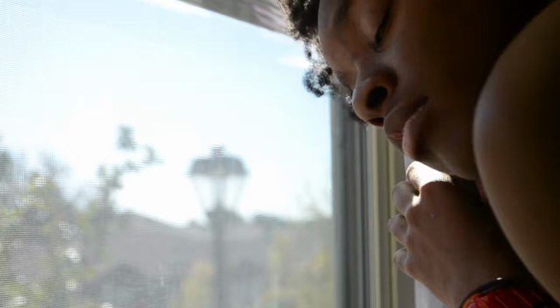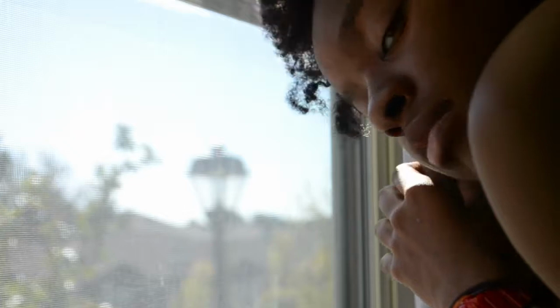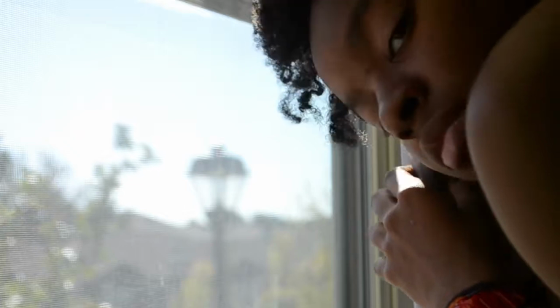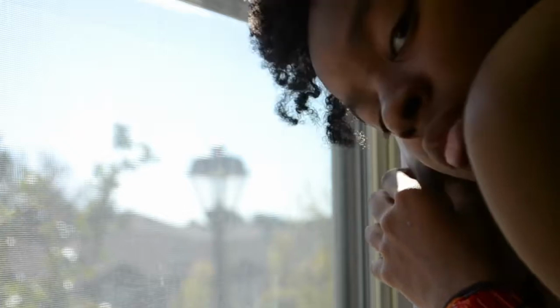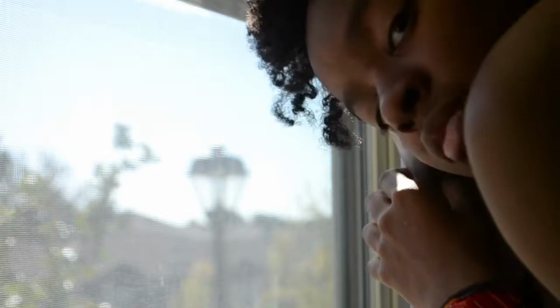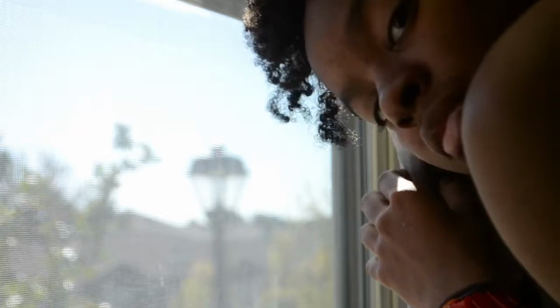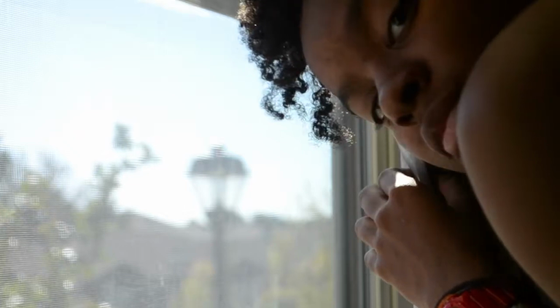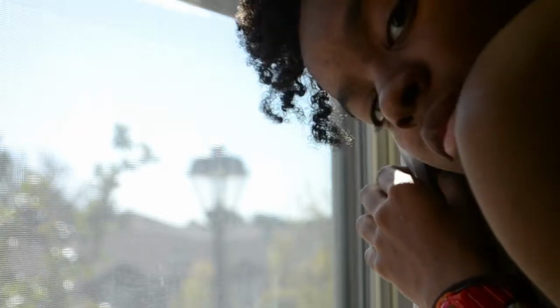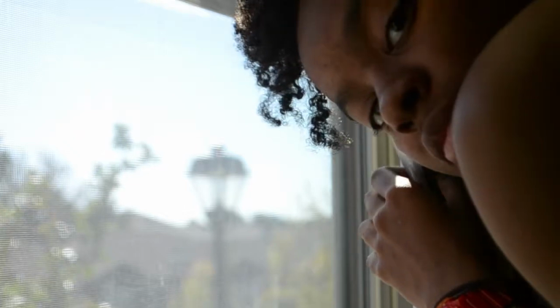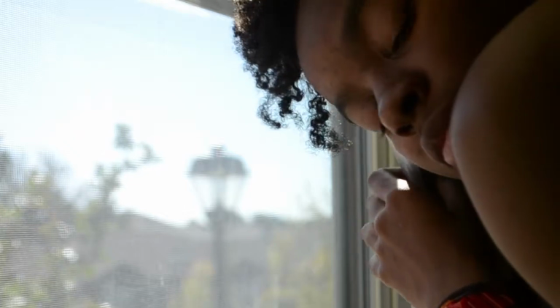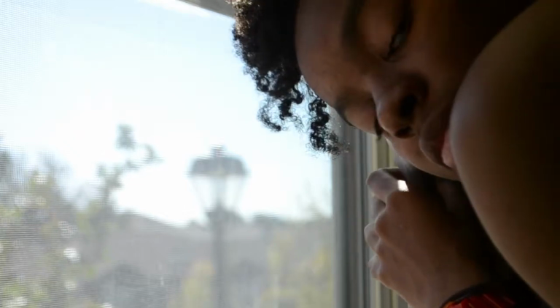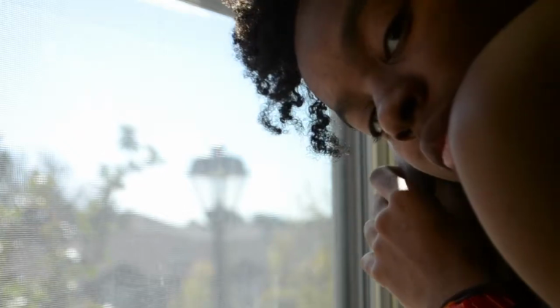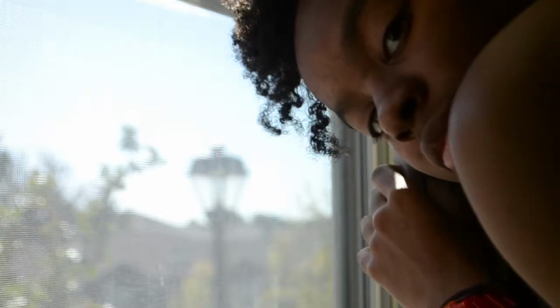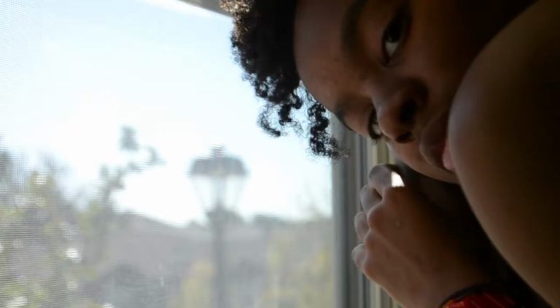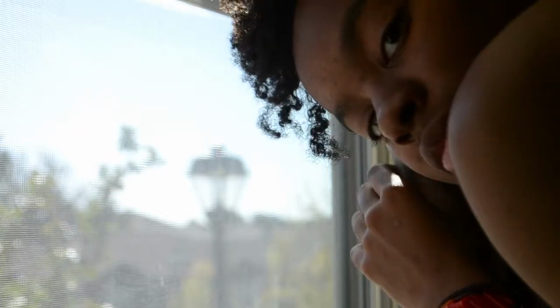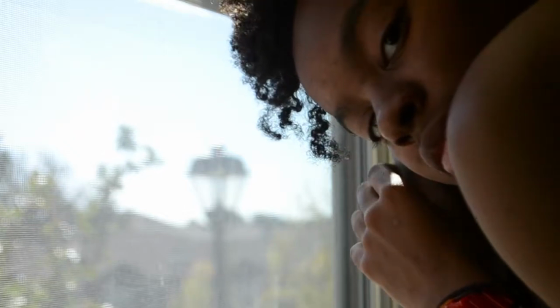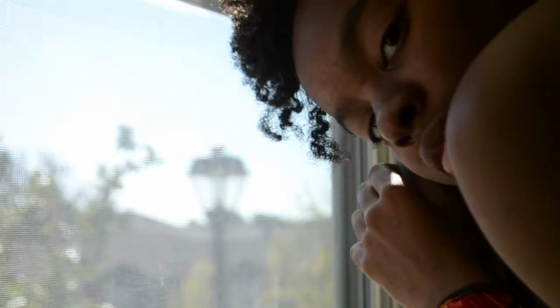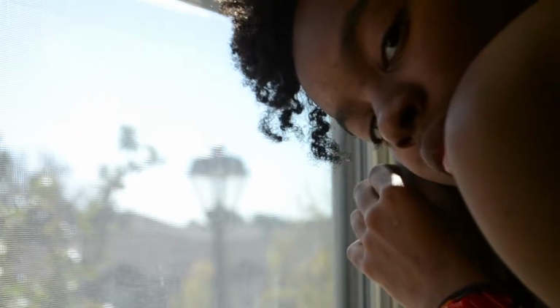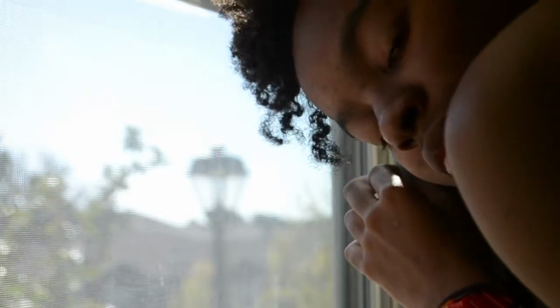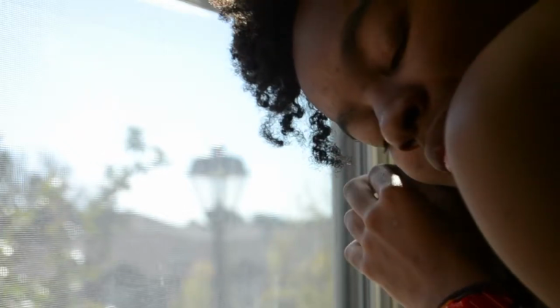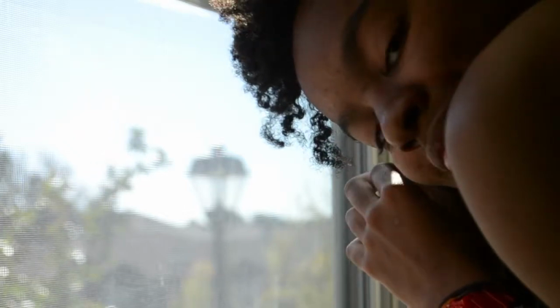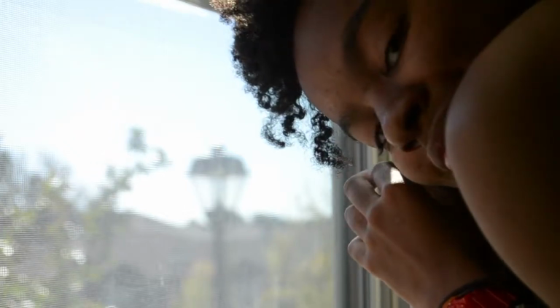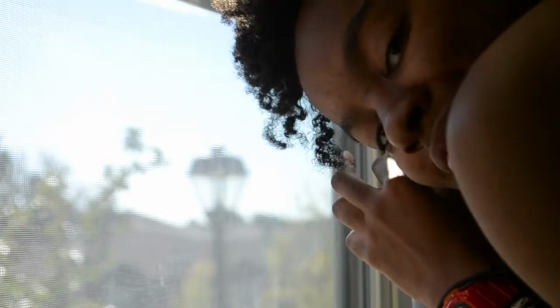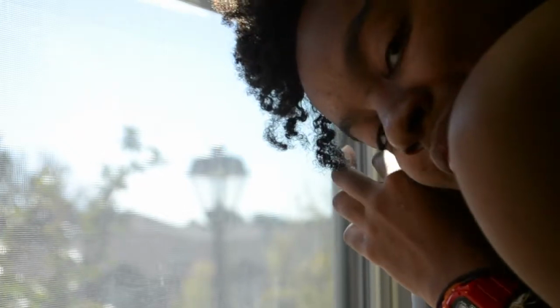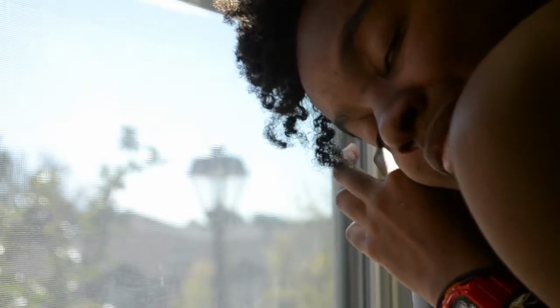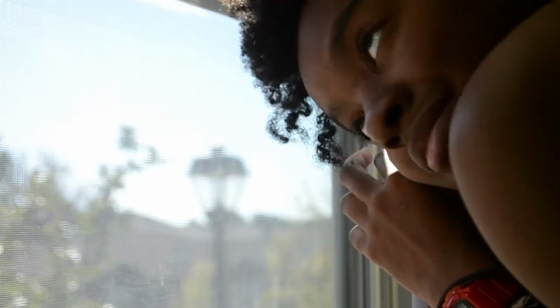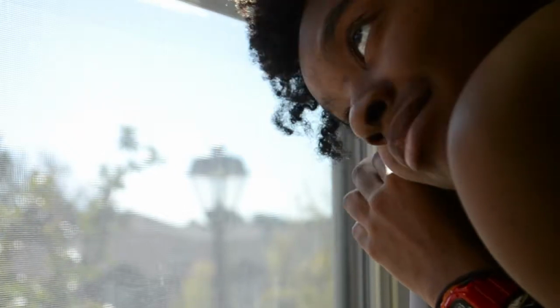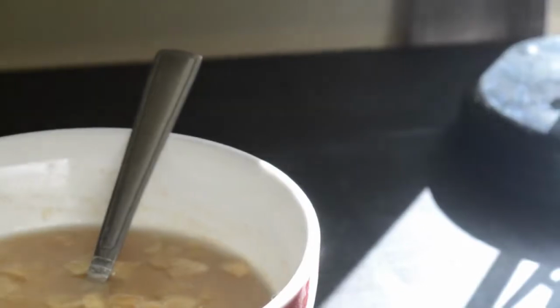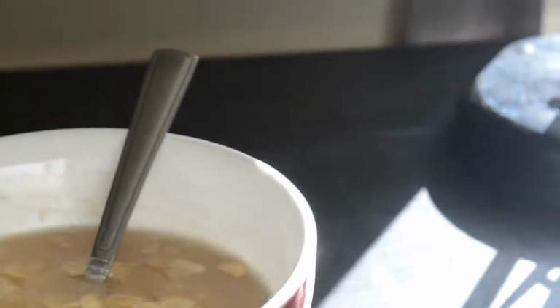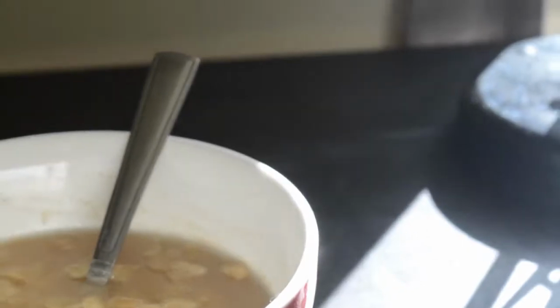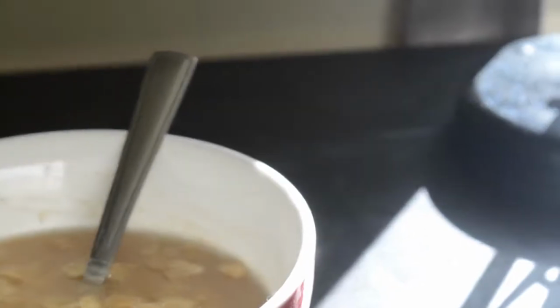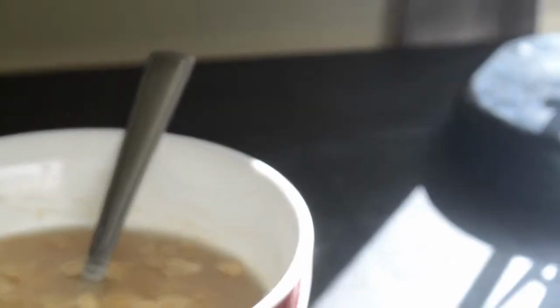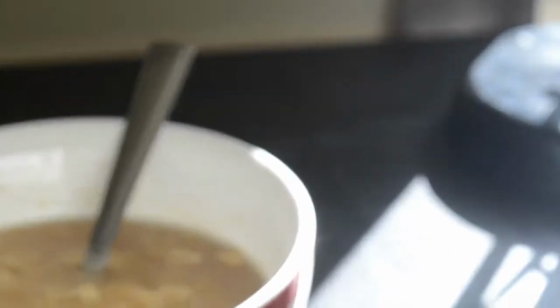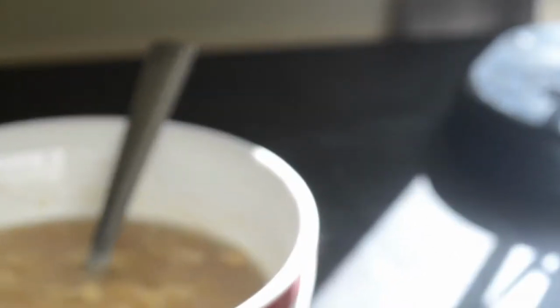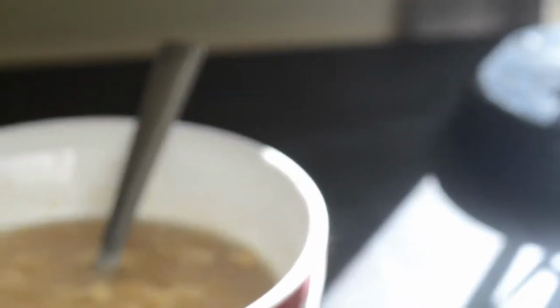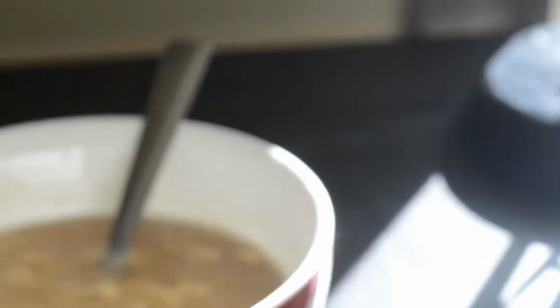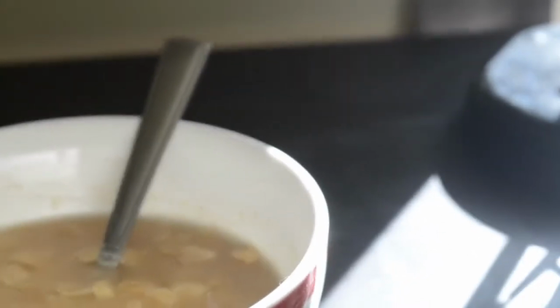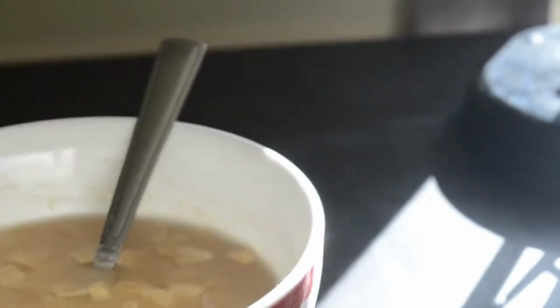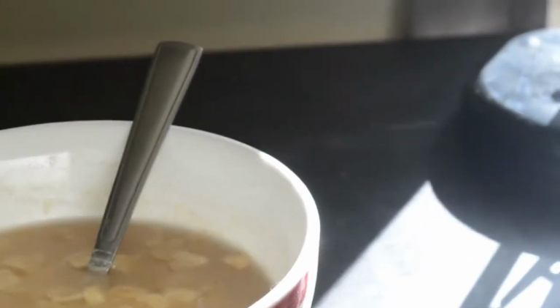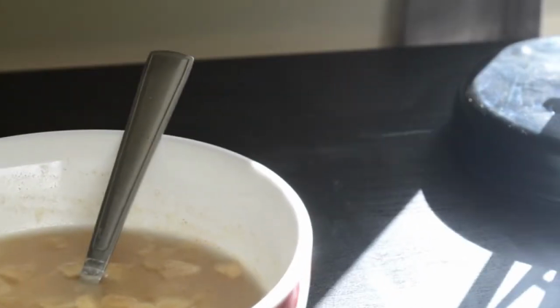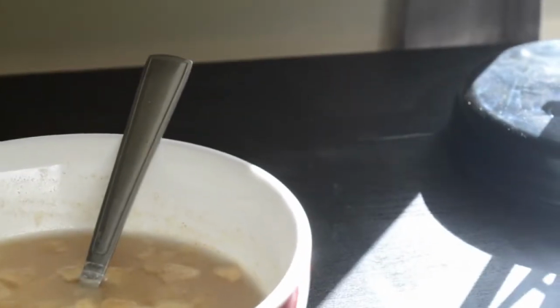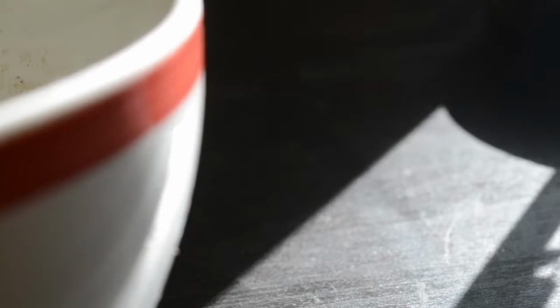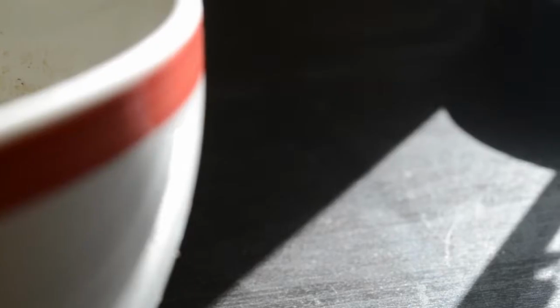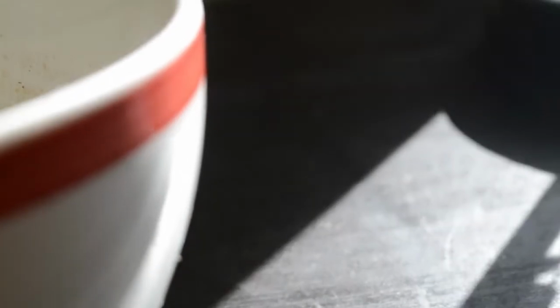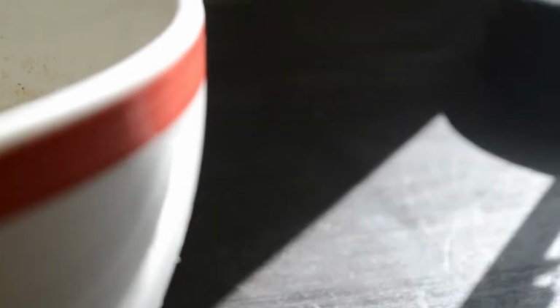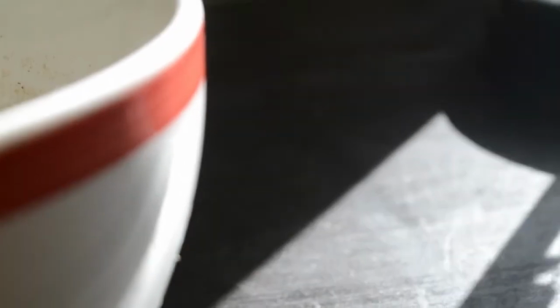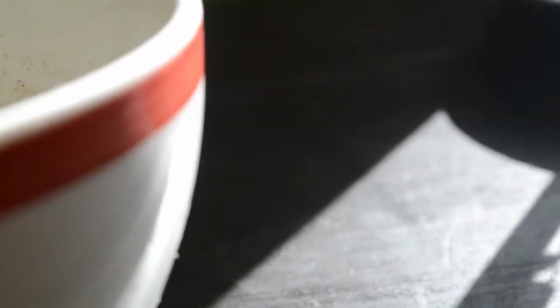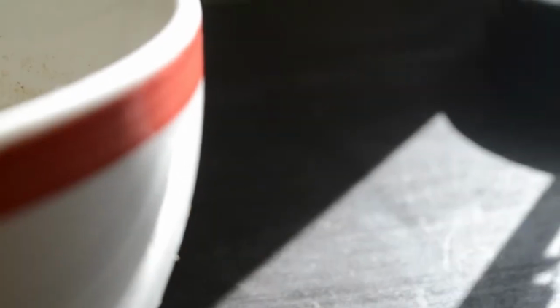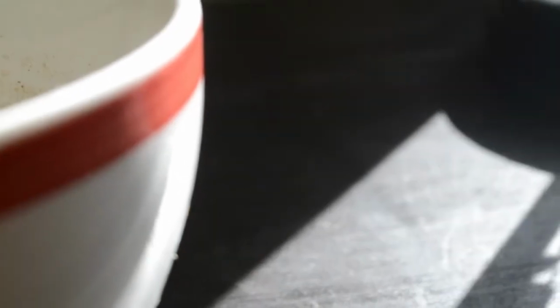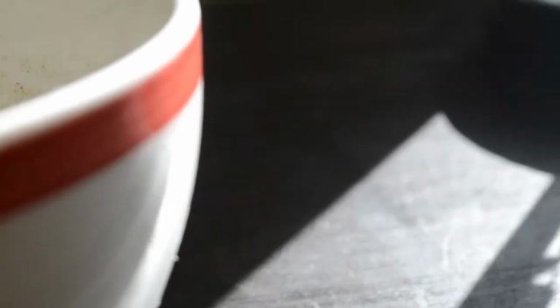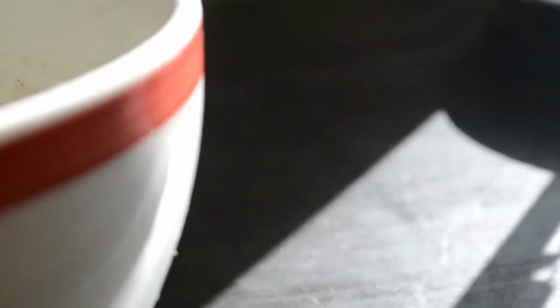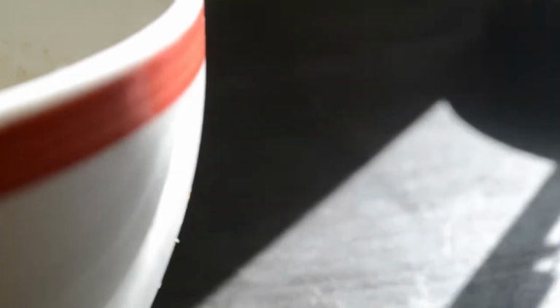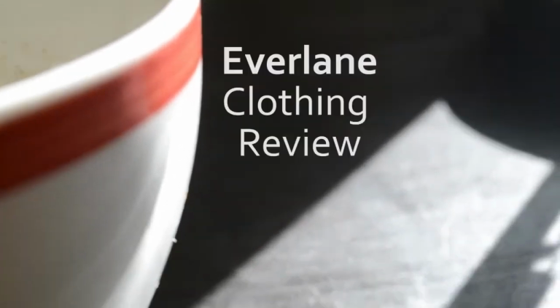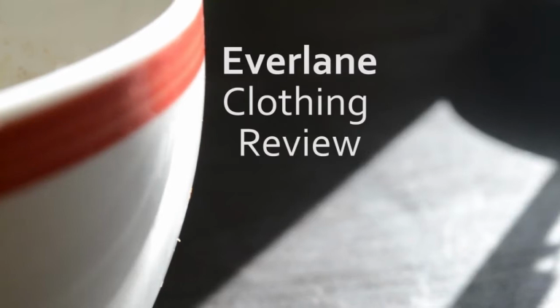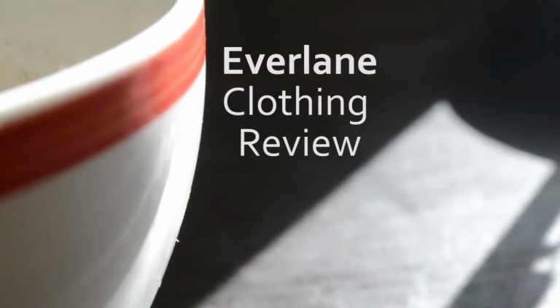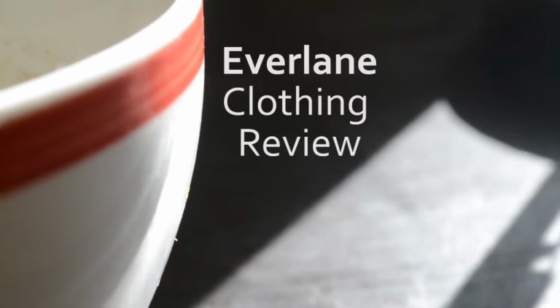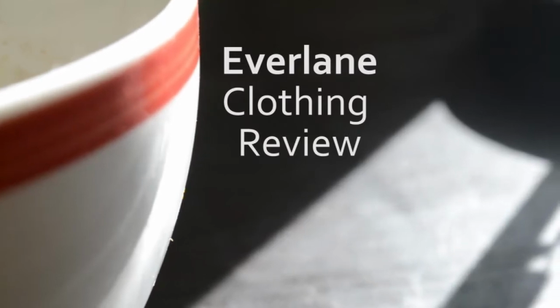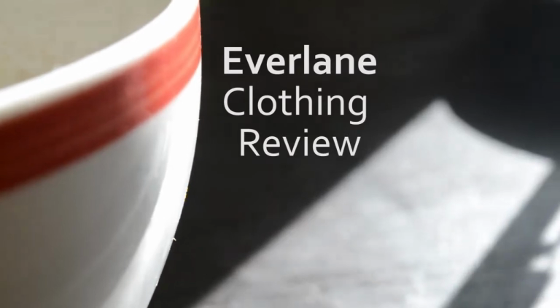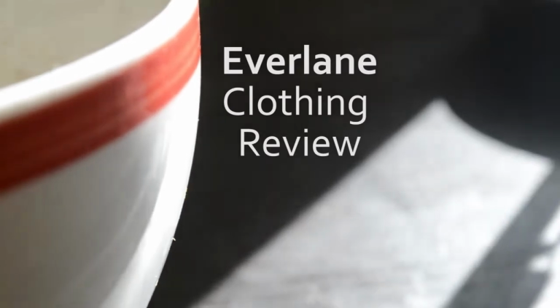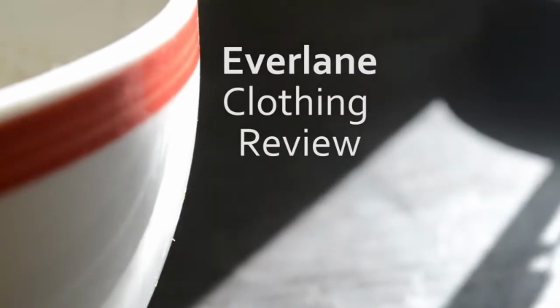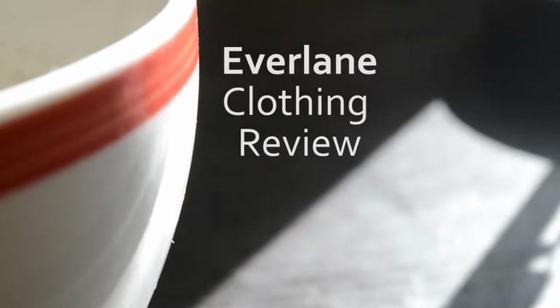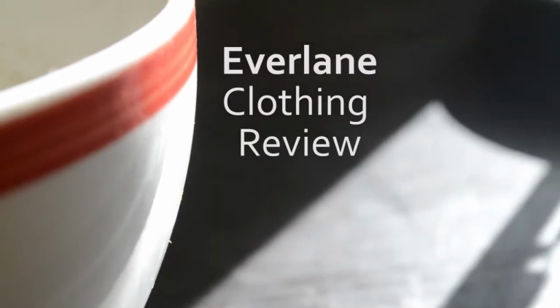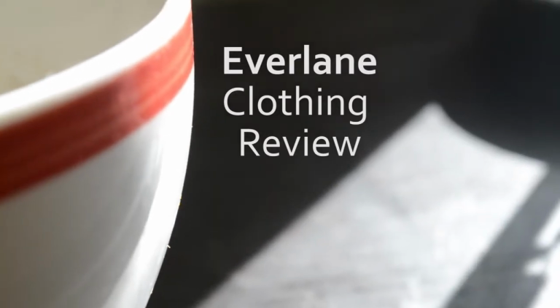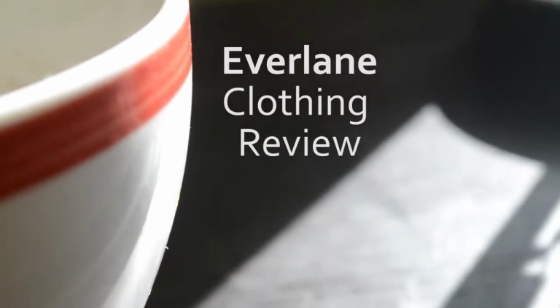Hey Indie Minimalist! In today's video, I'll be doing a review of four shirts I bought from the company Everlane.